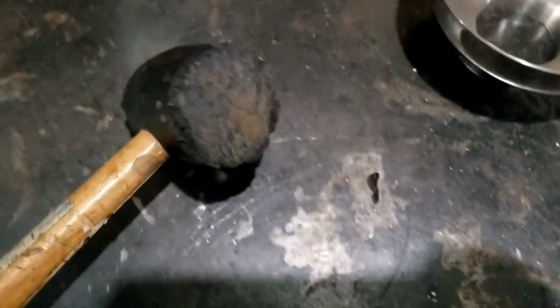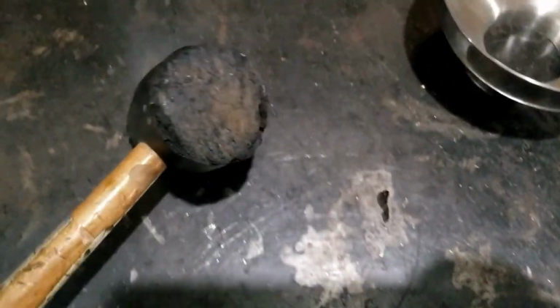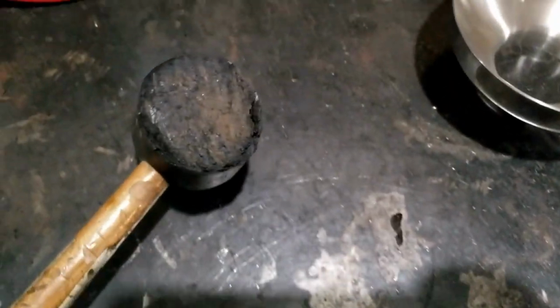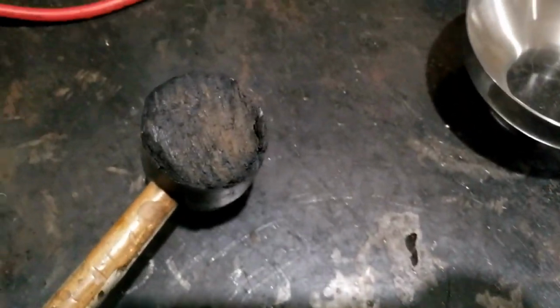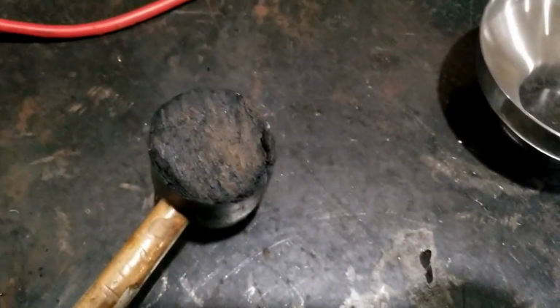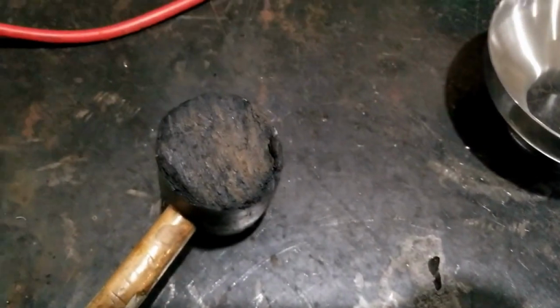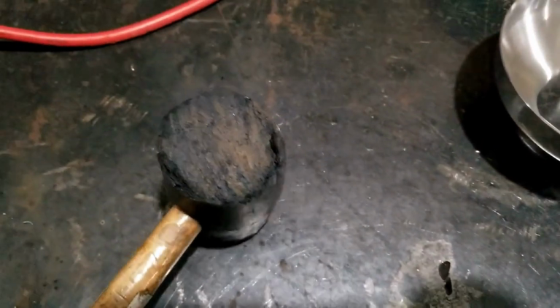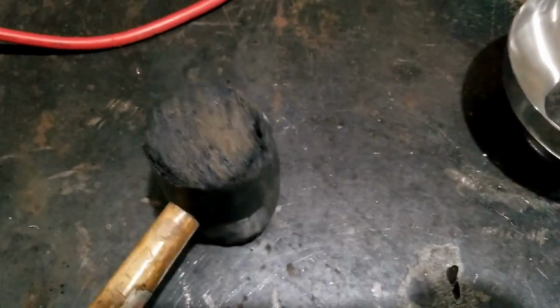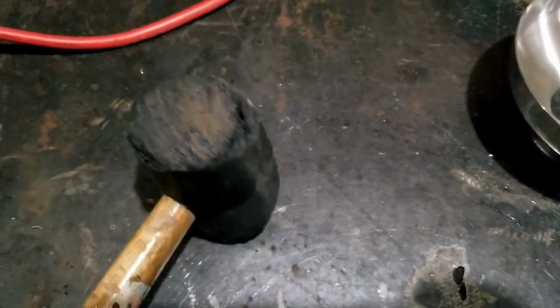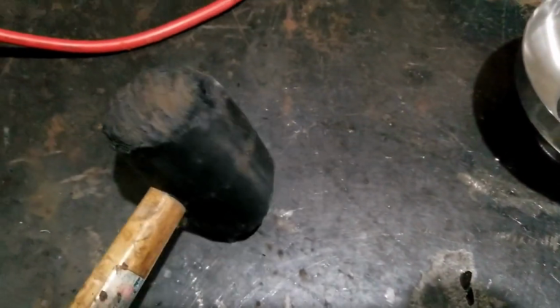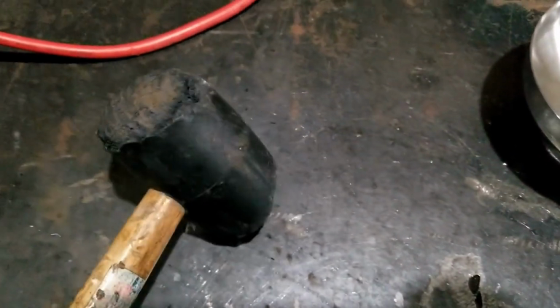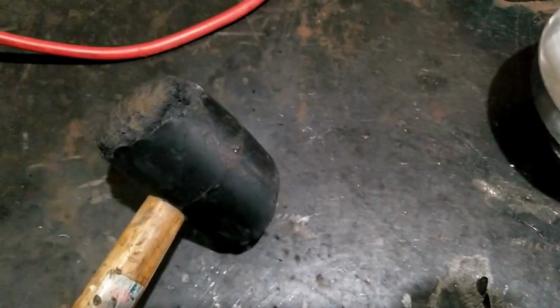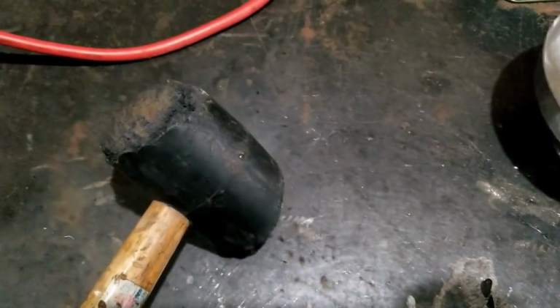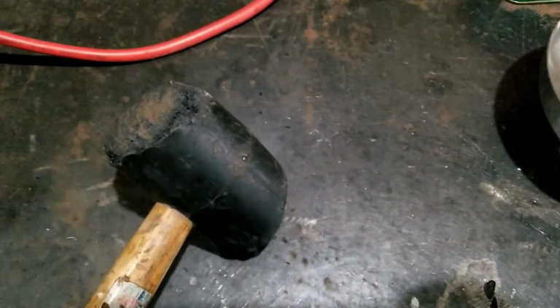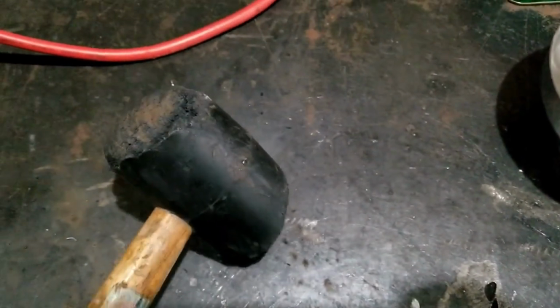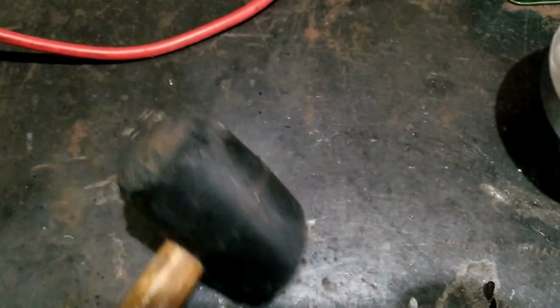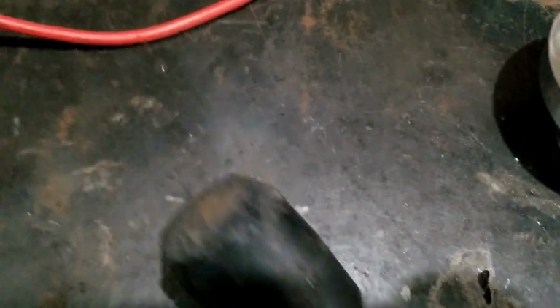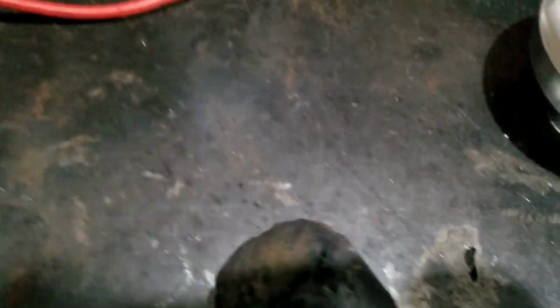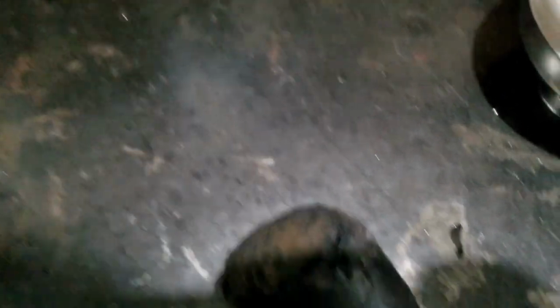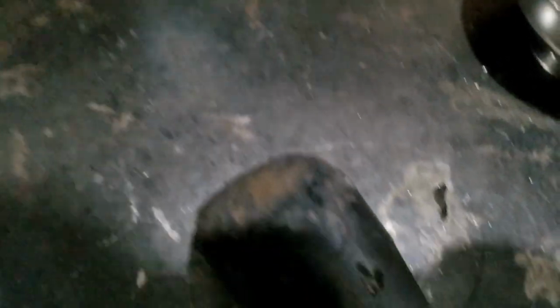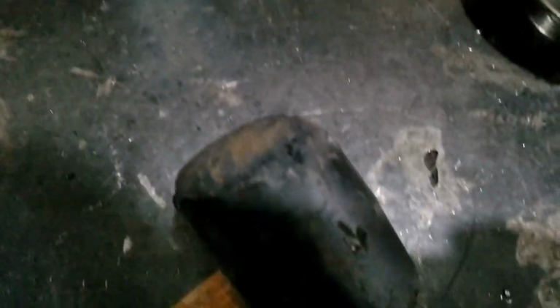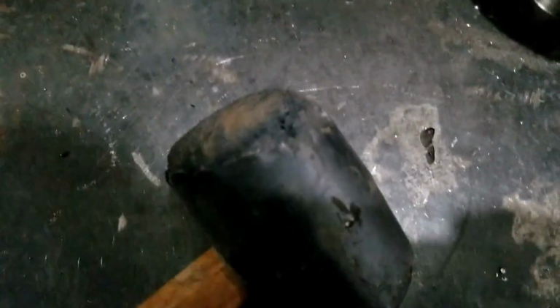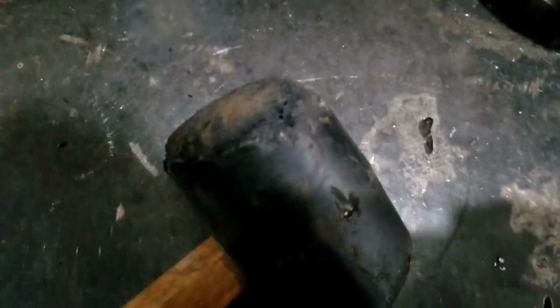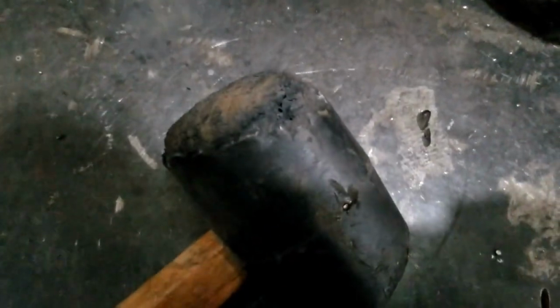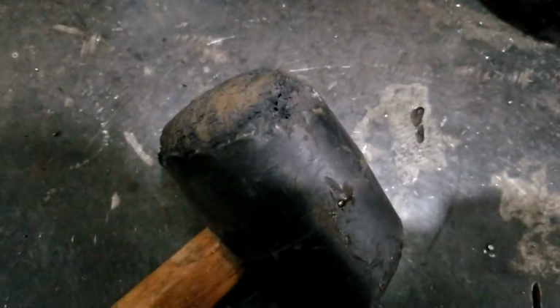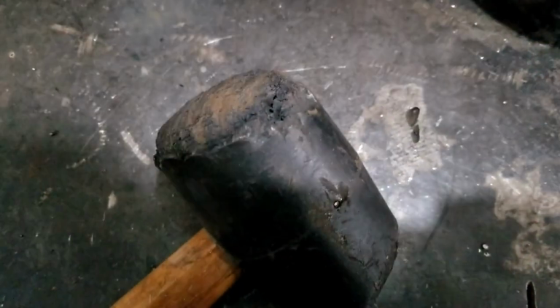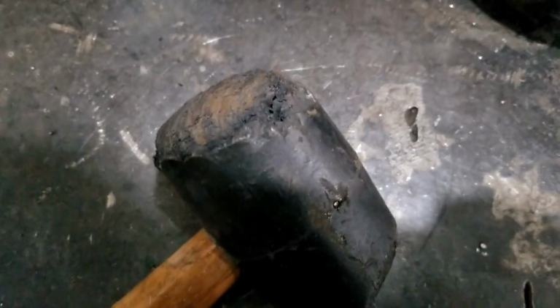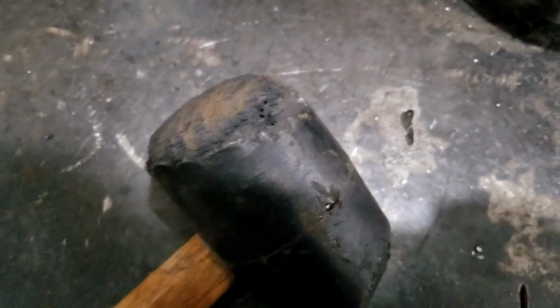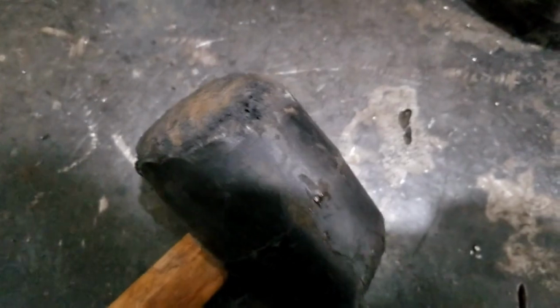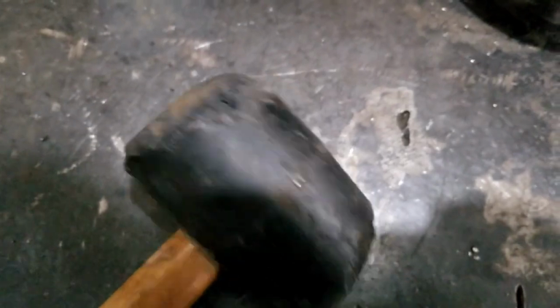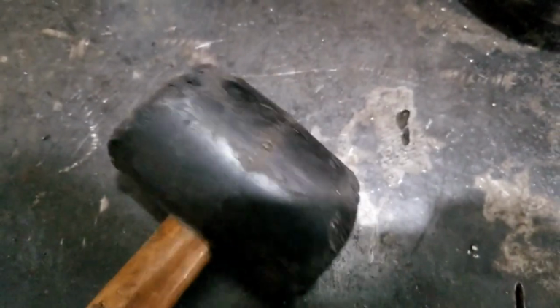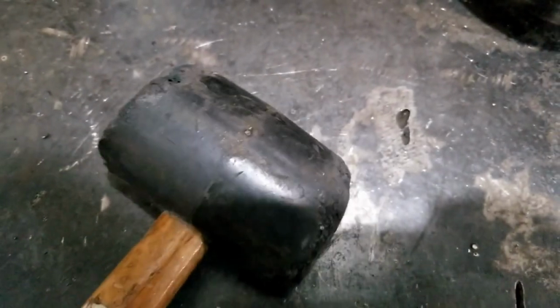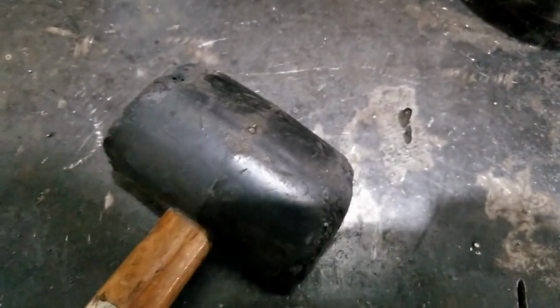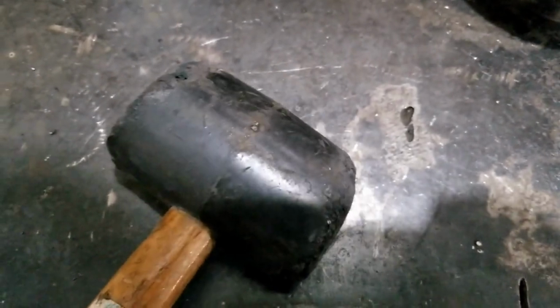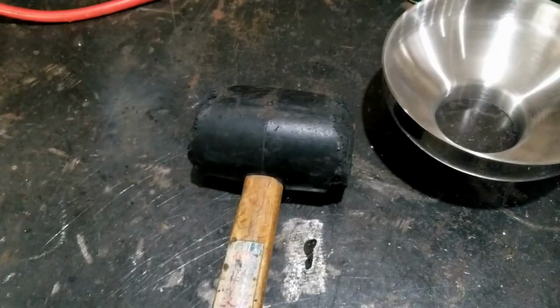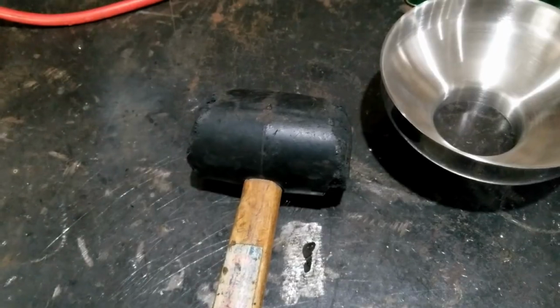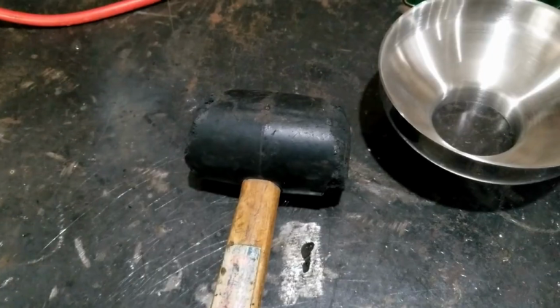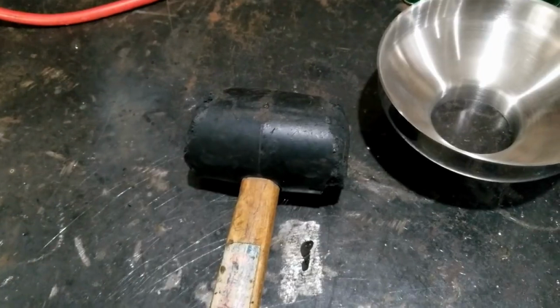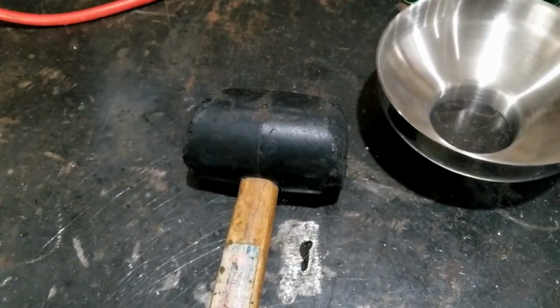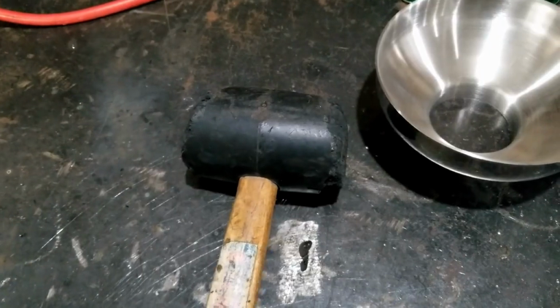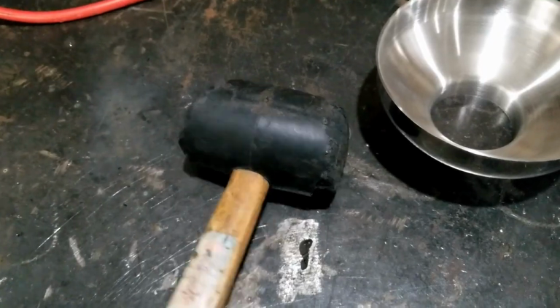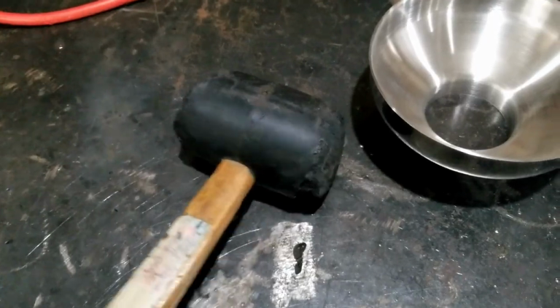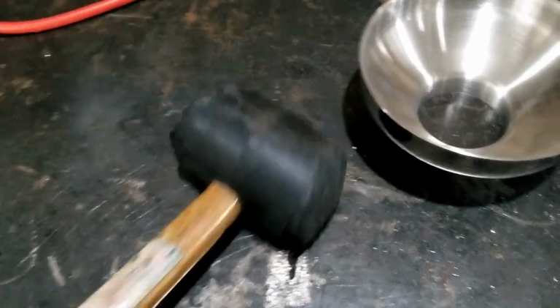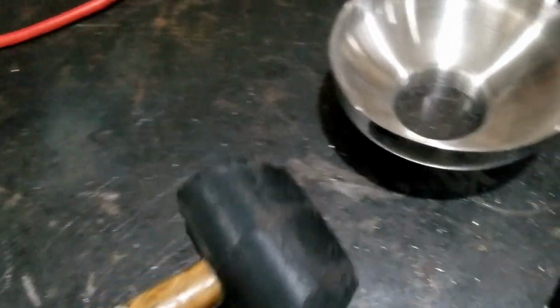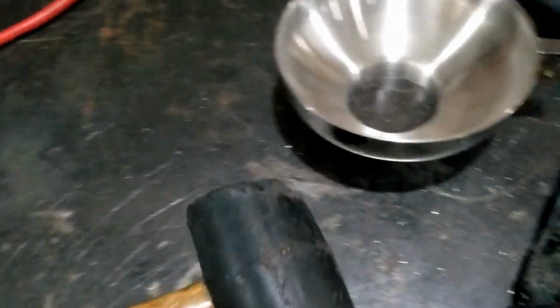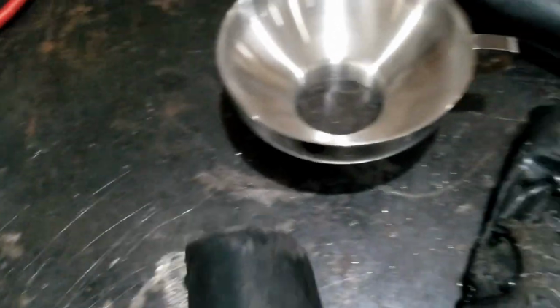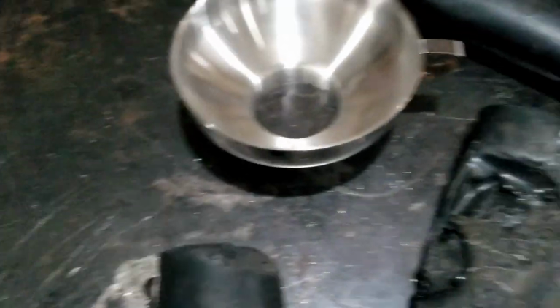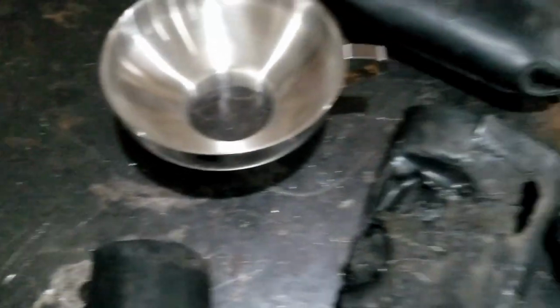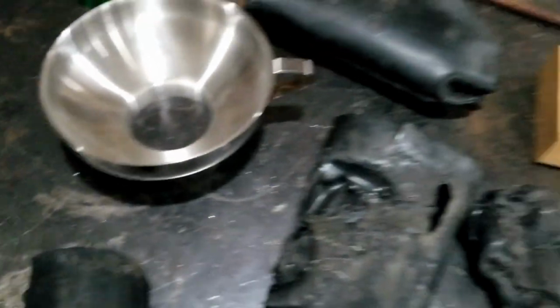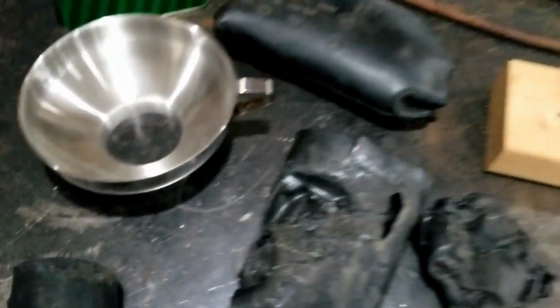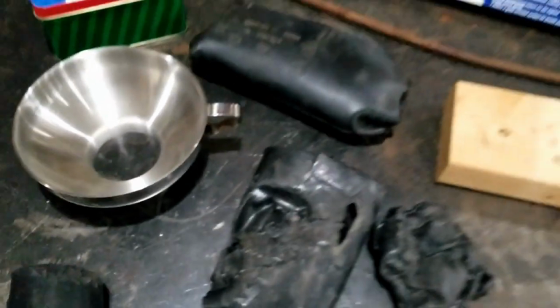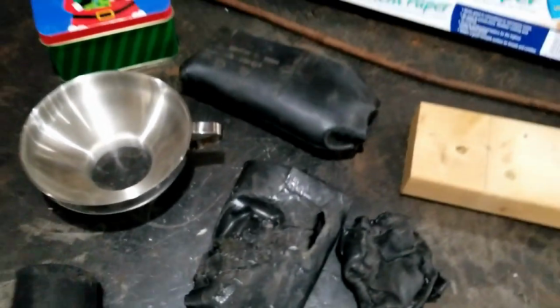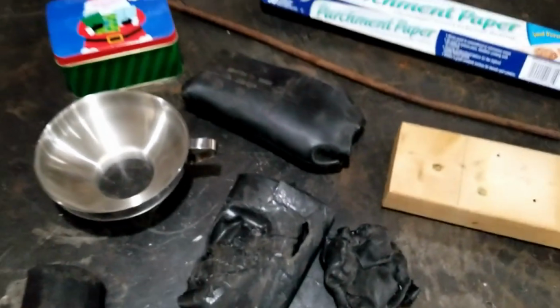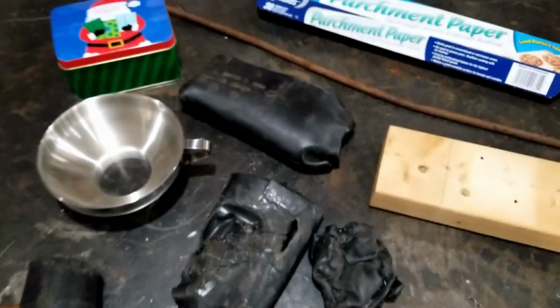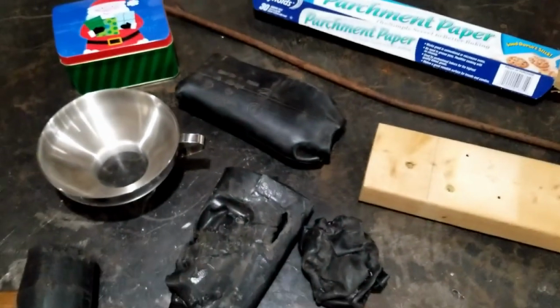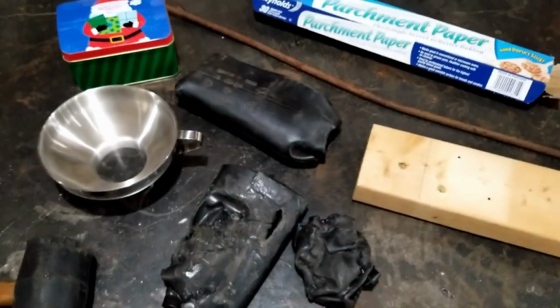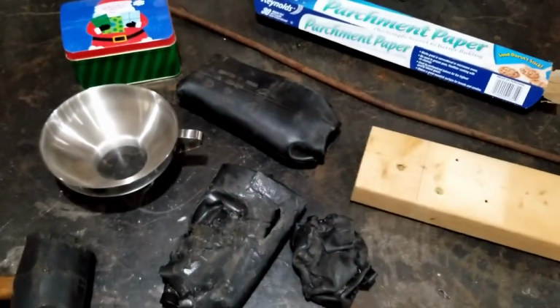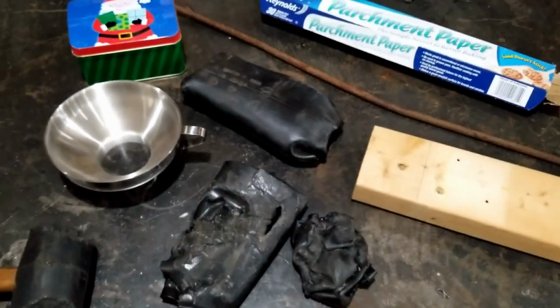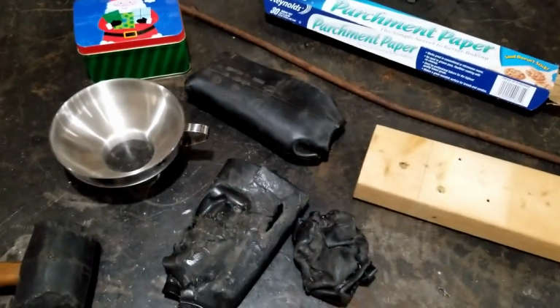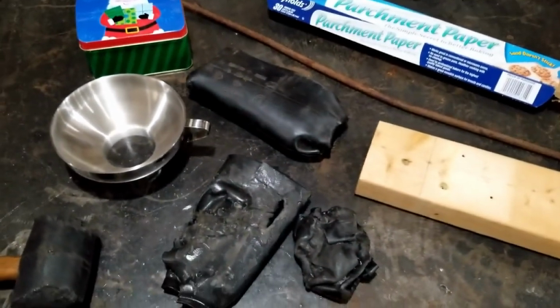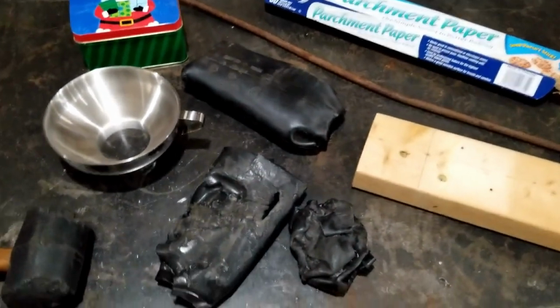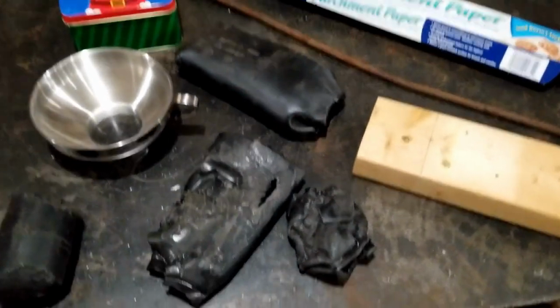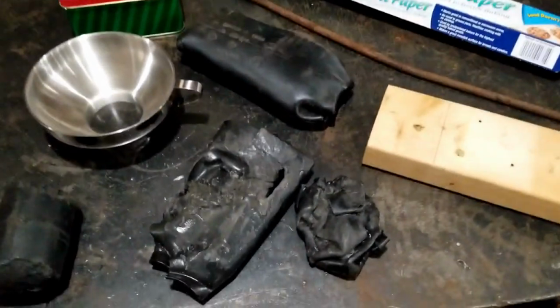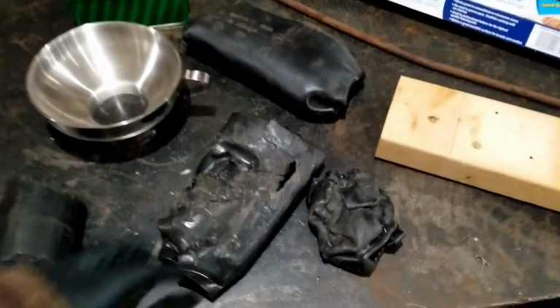That's all sorts of kind of messed up. I mean, it still works. Mongo tried to make a new one using all this junk.